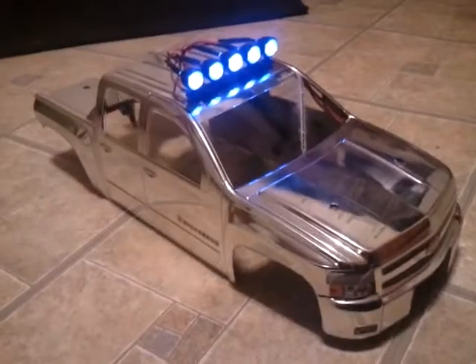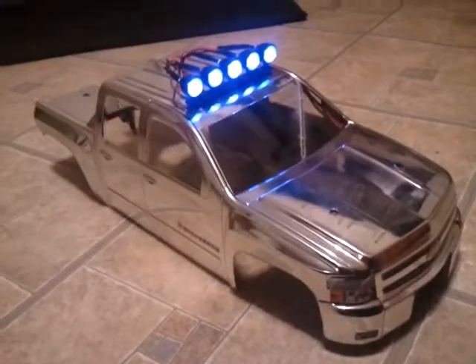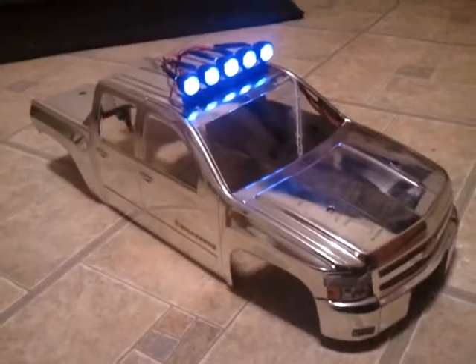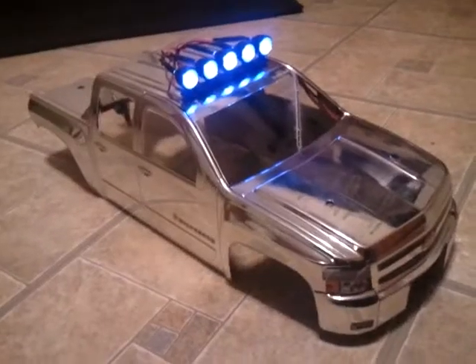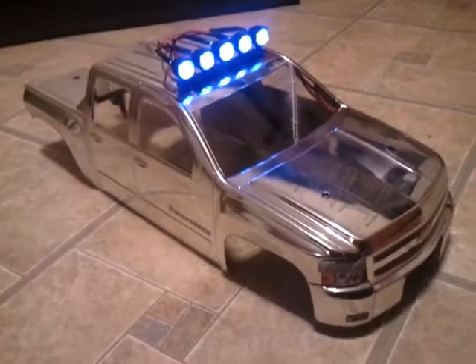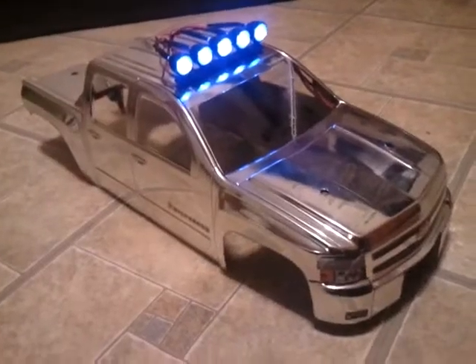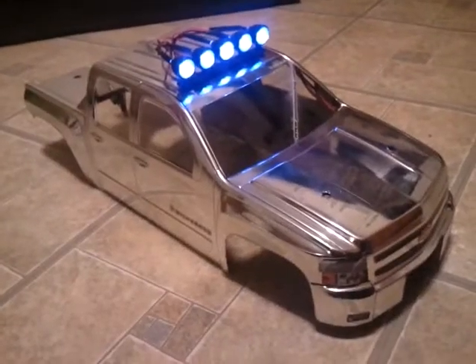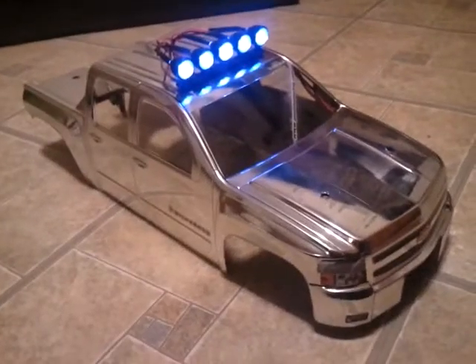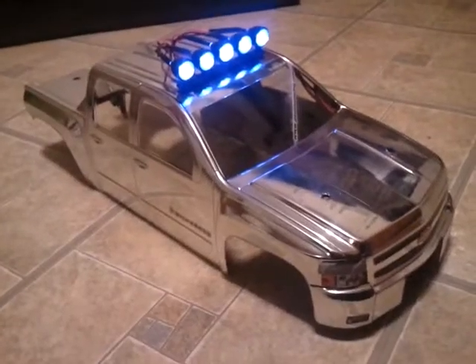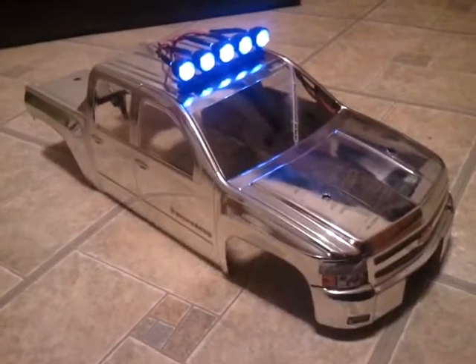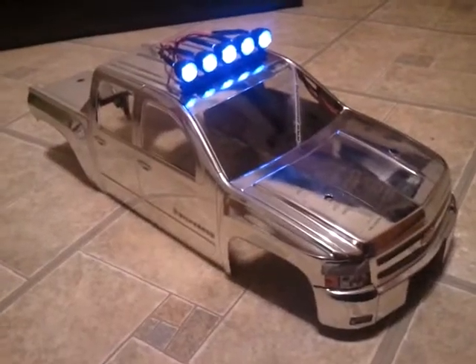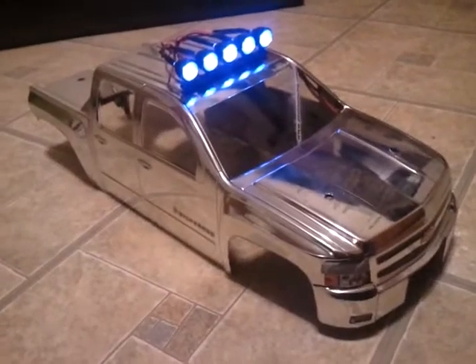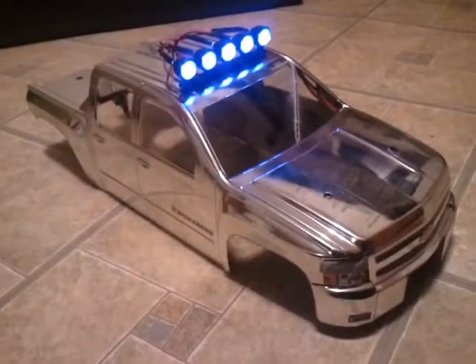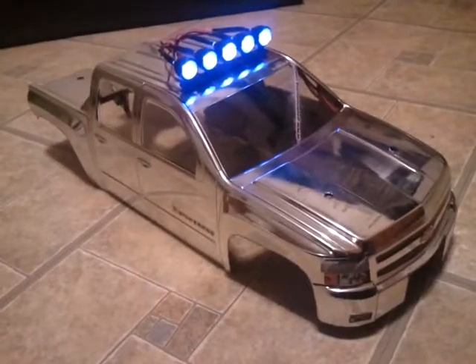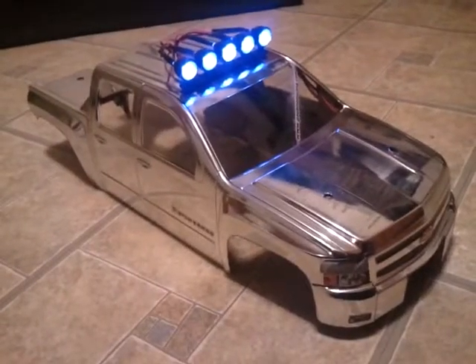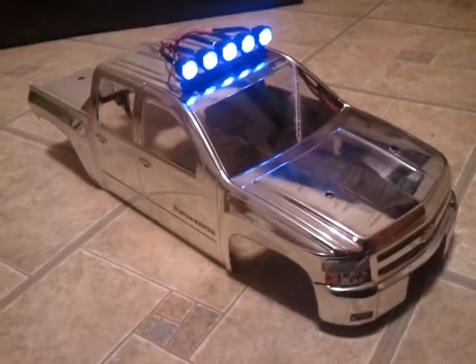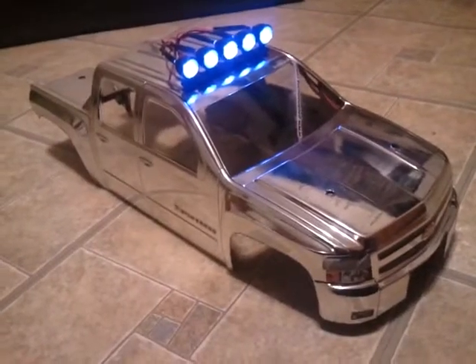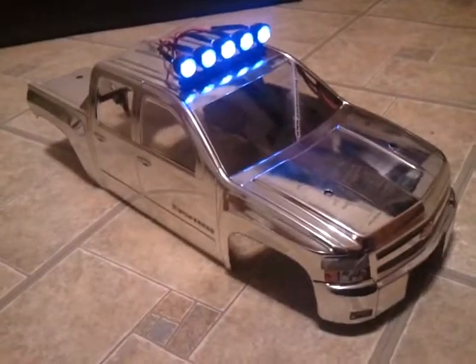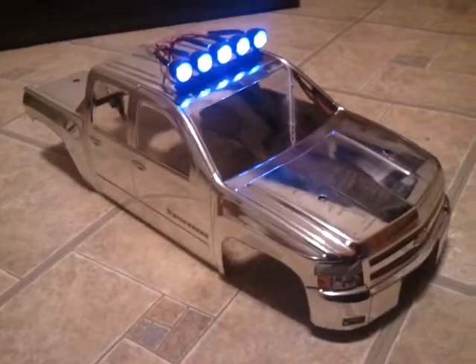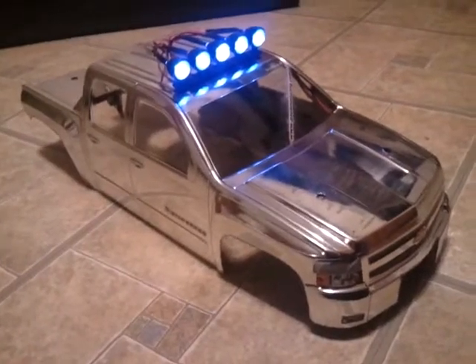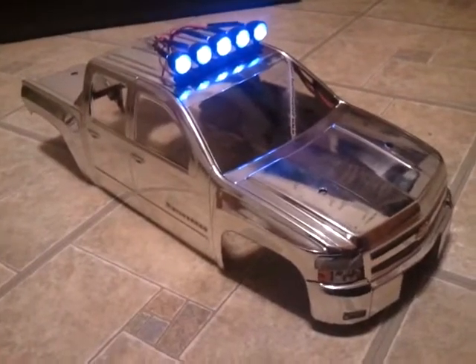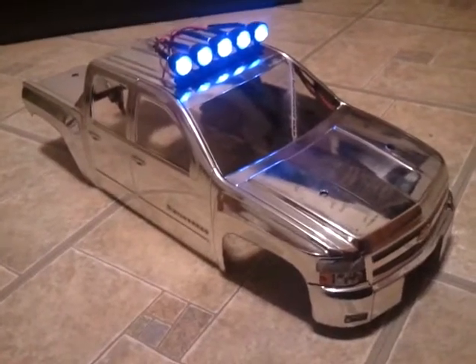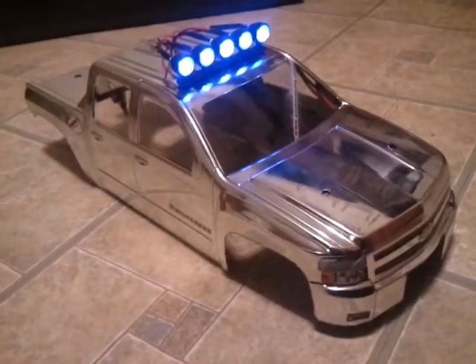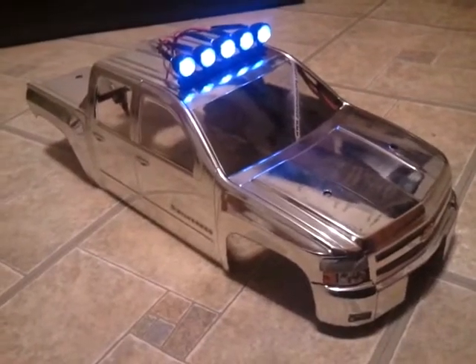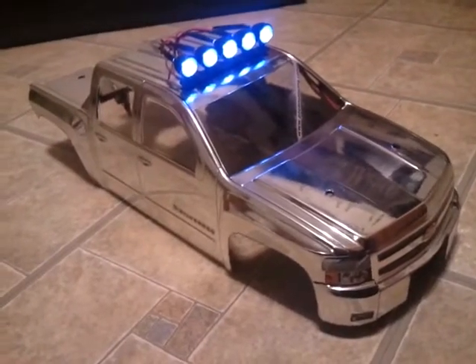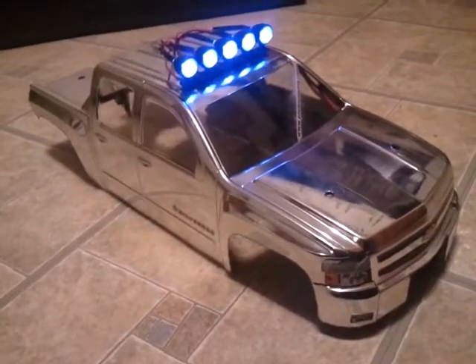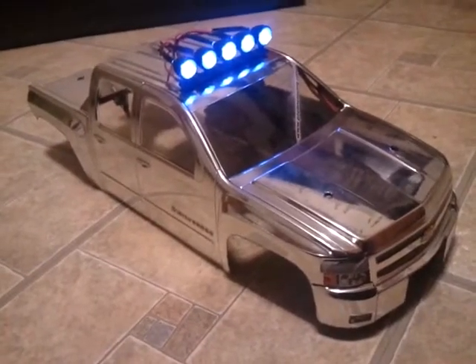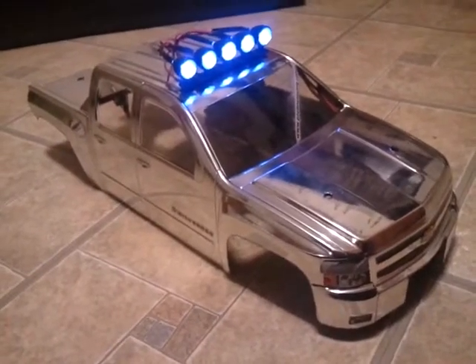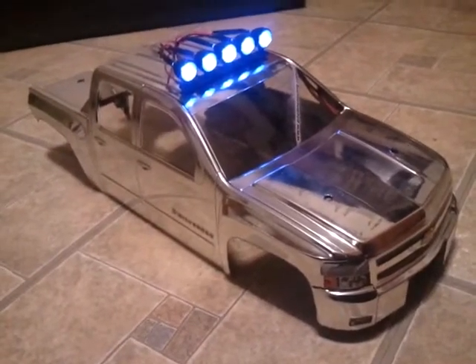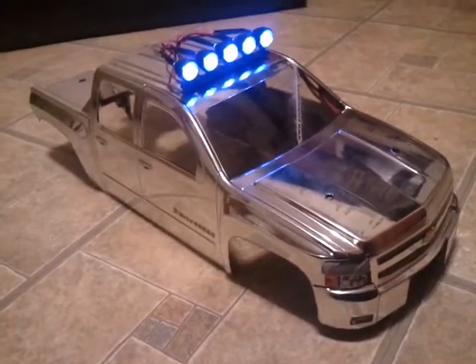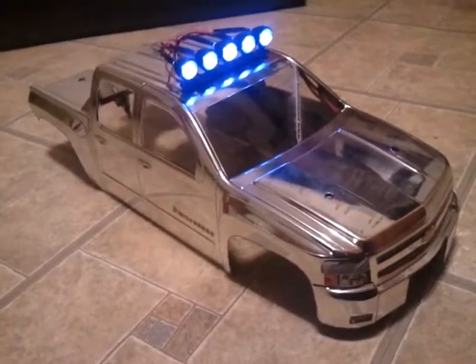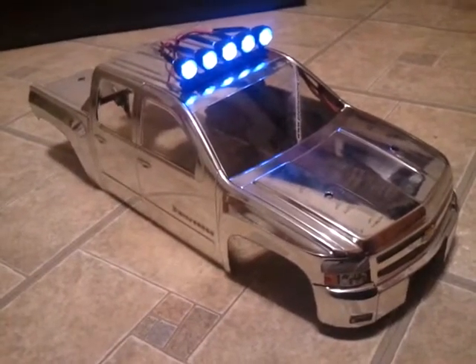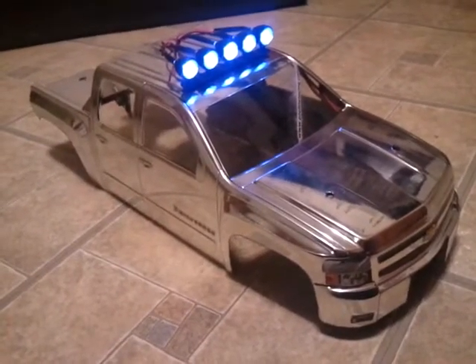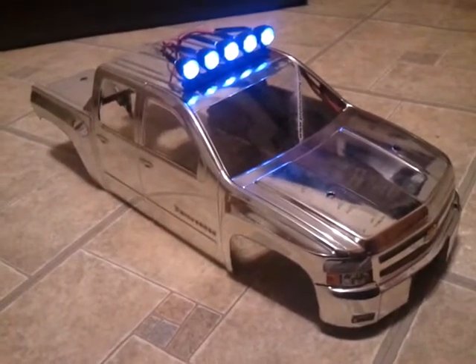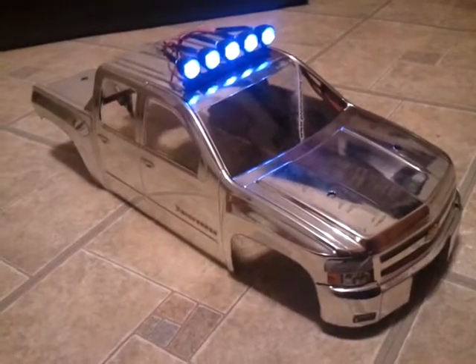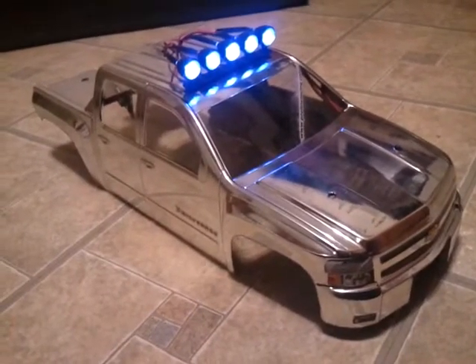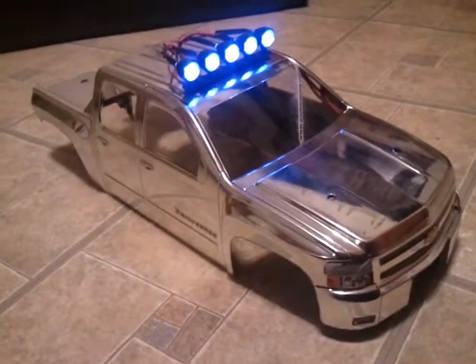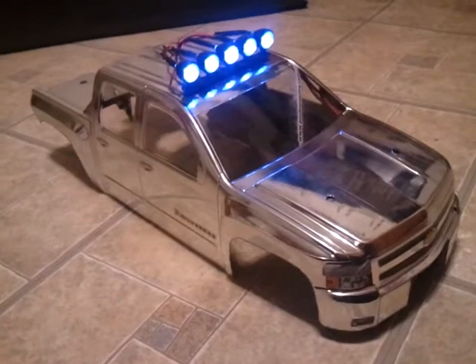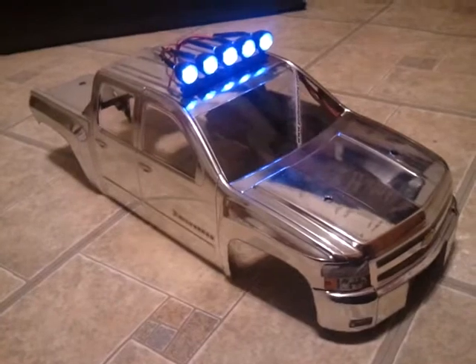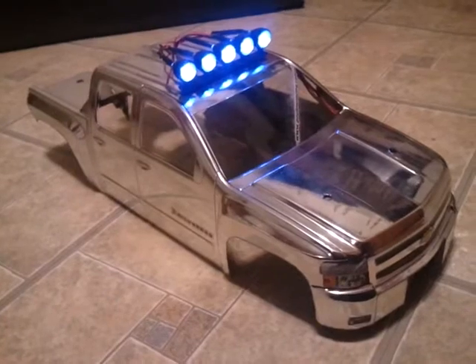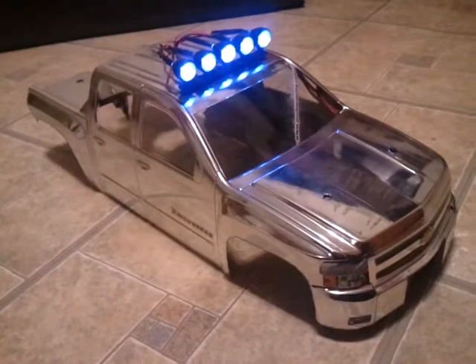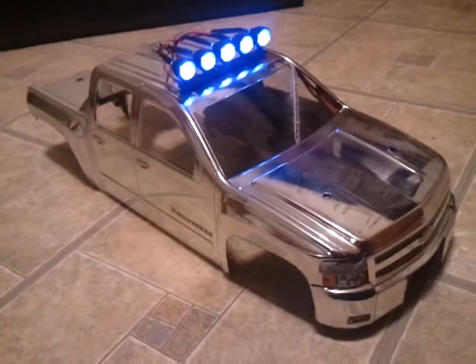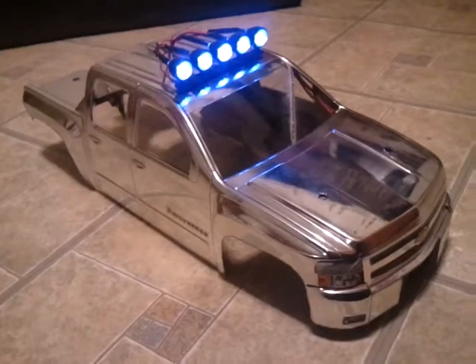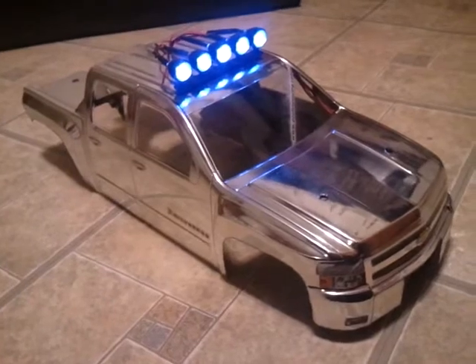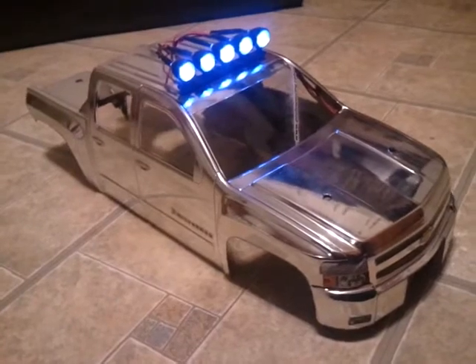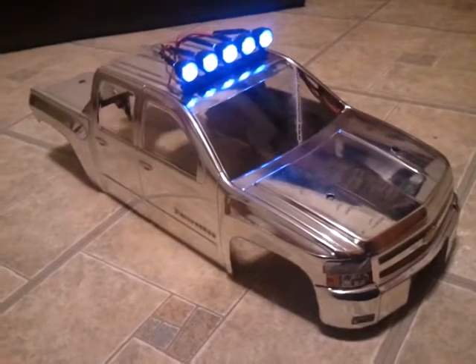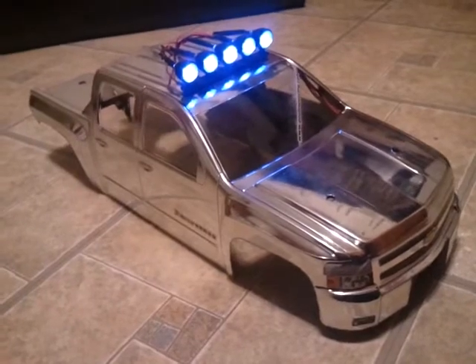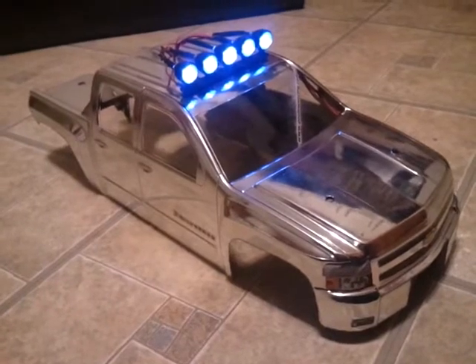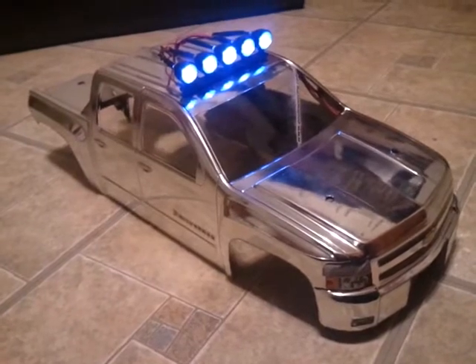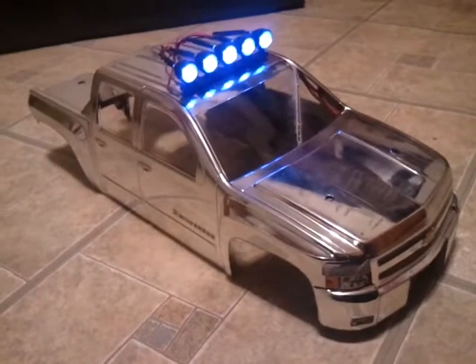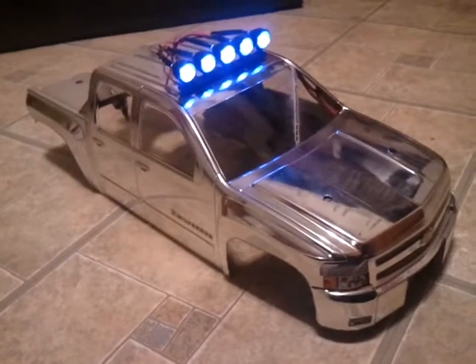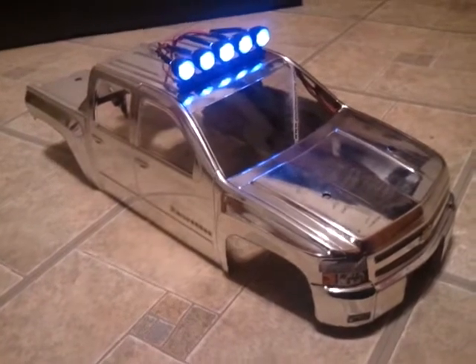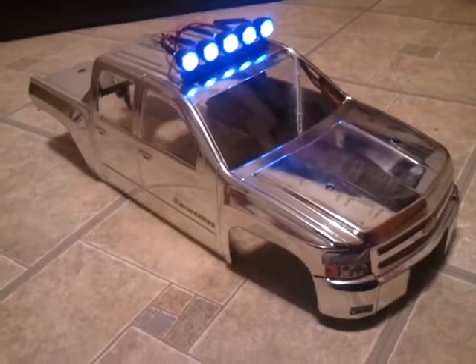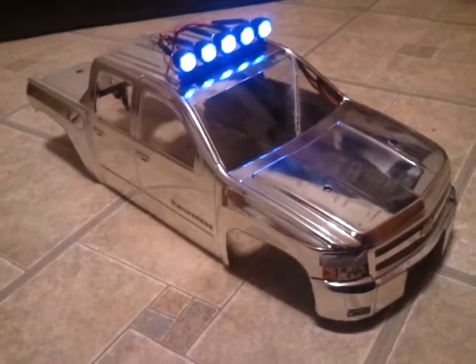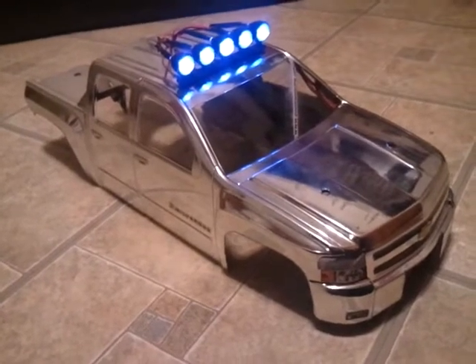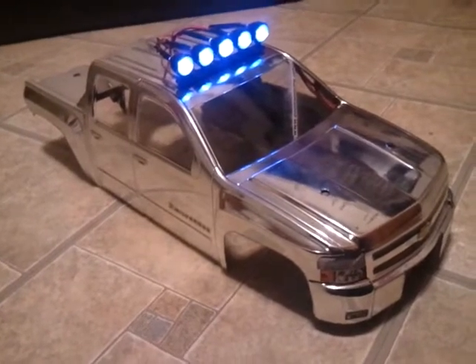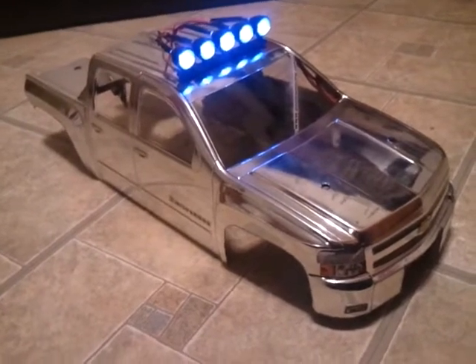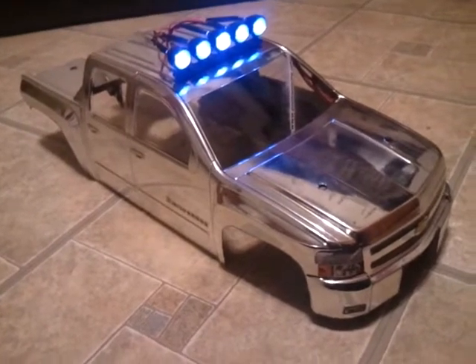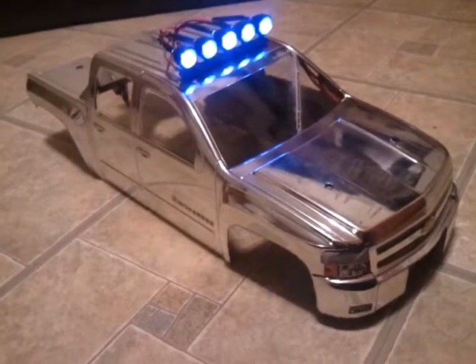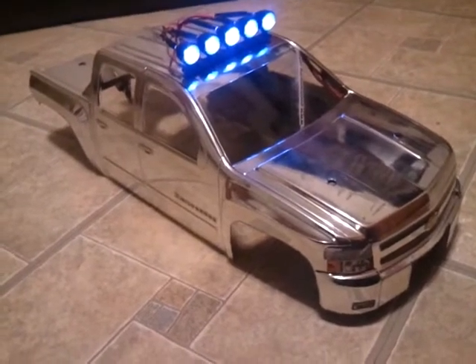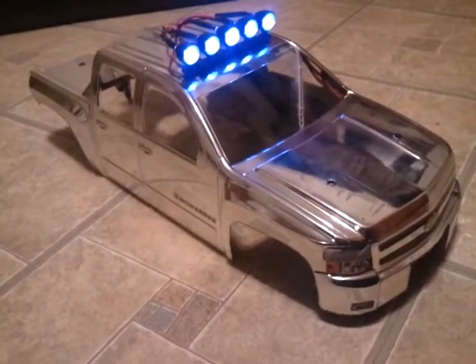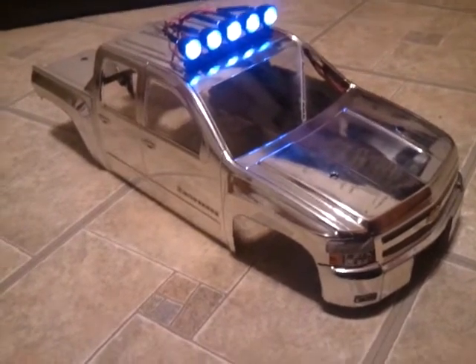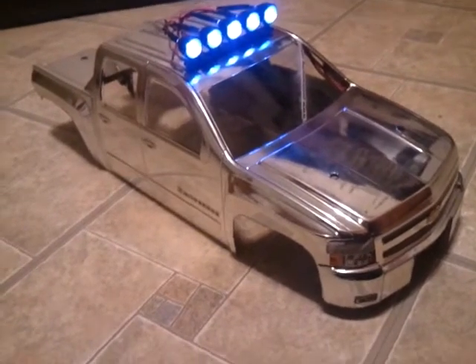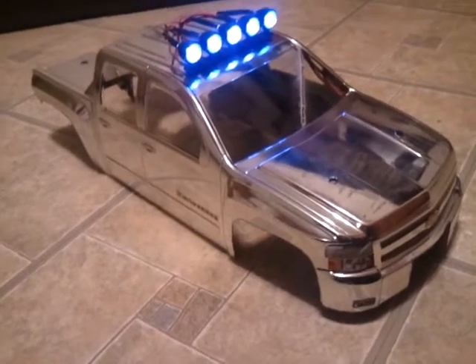This is my completely finalized Pro-Line Silverado body for the Revo 3.3. It's completely chrome.